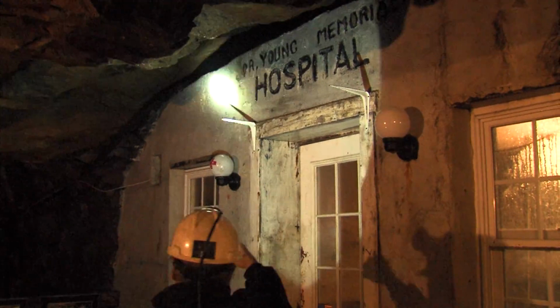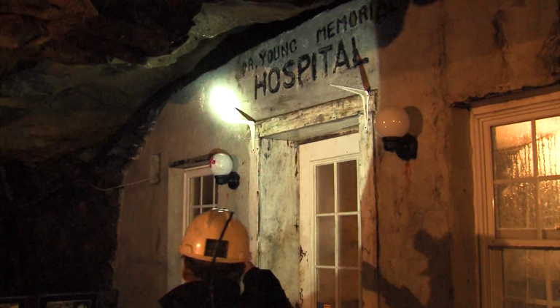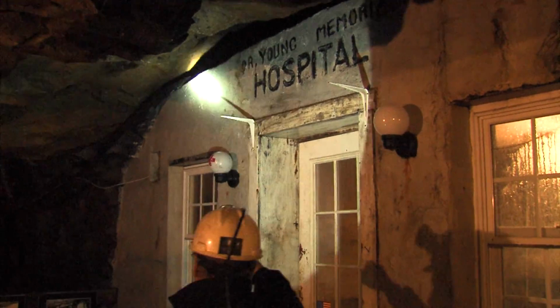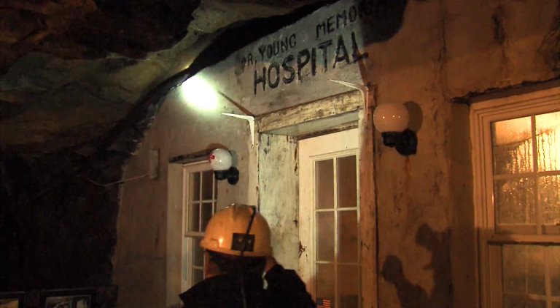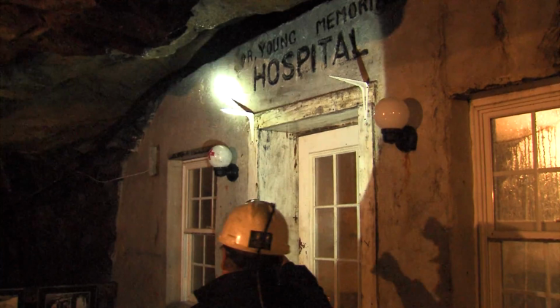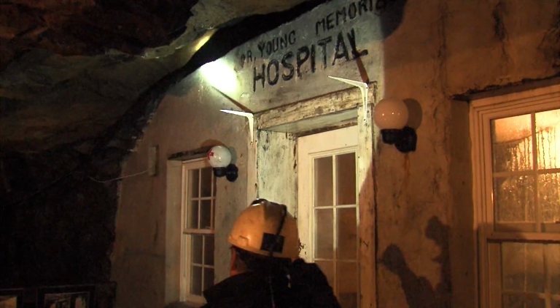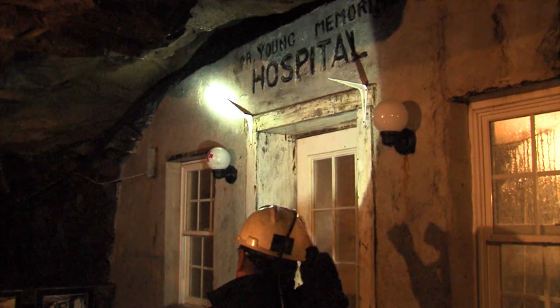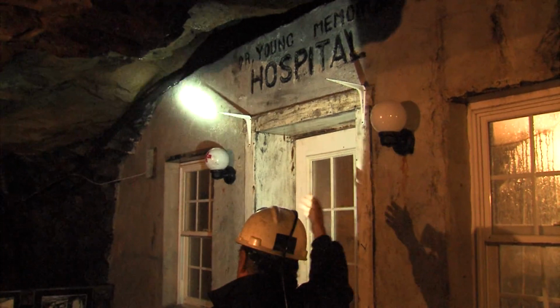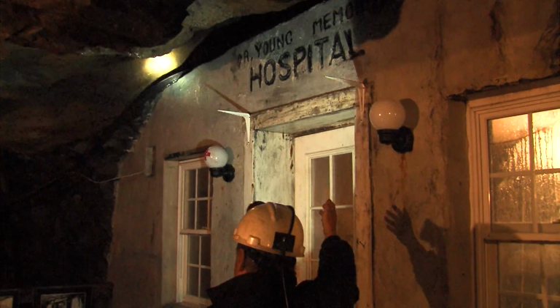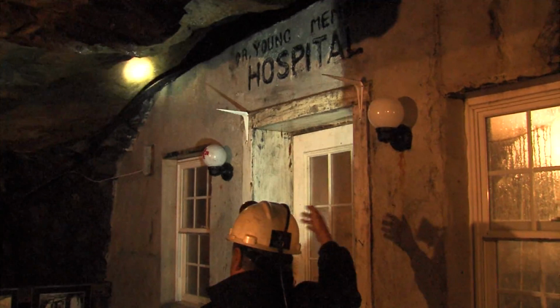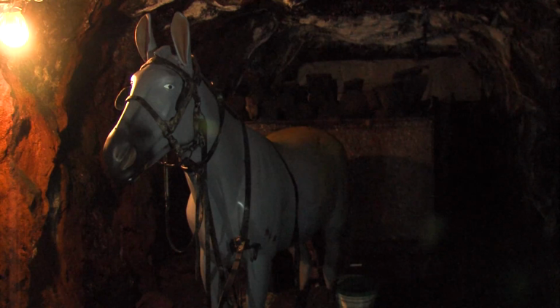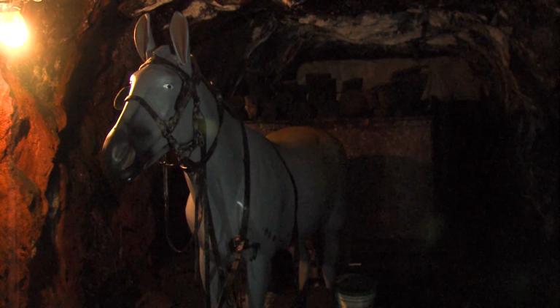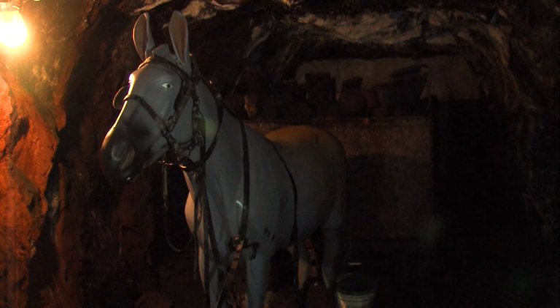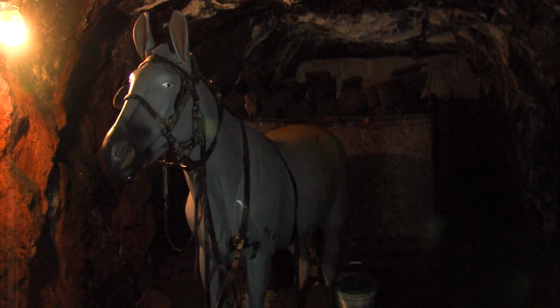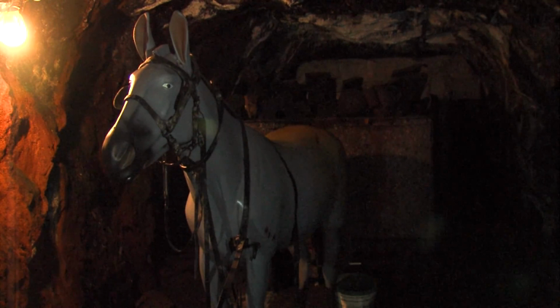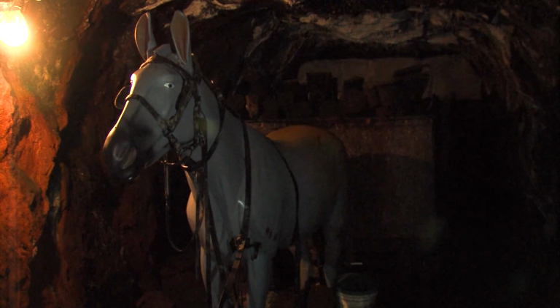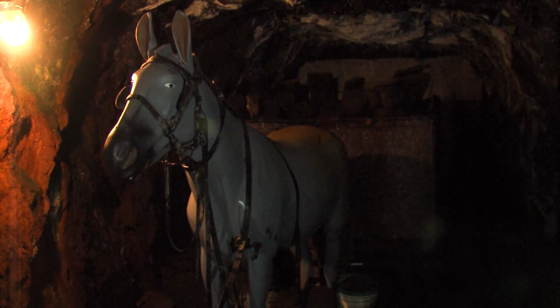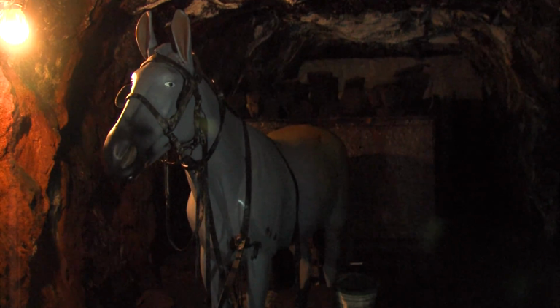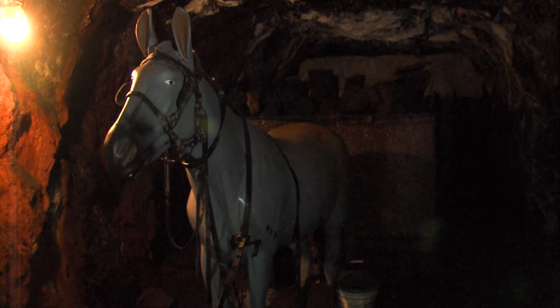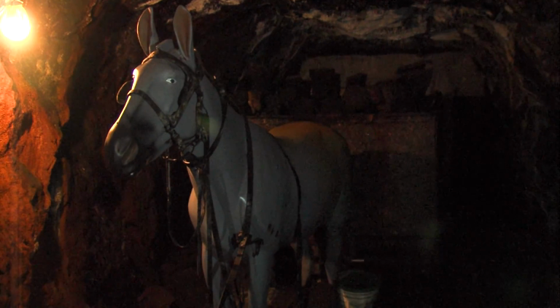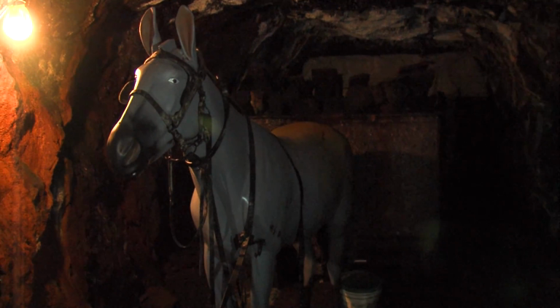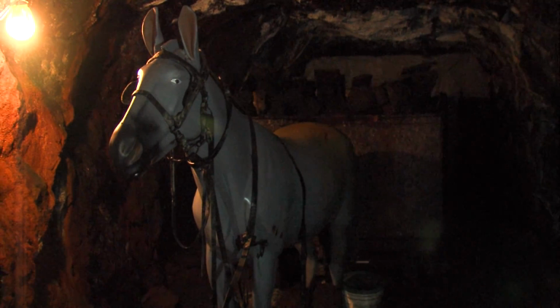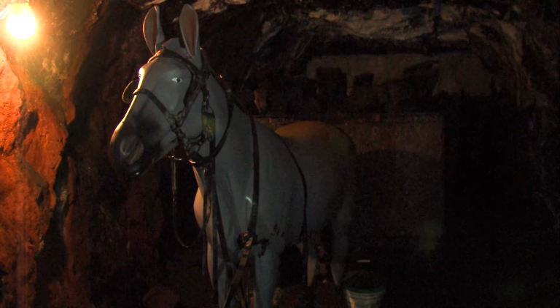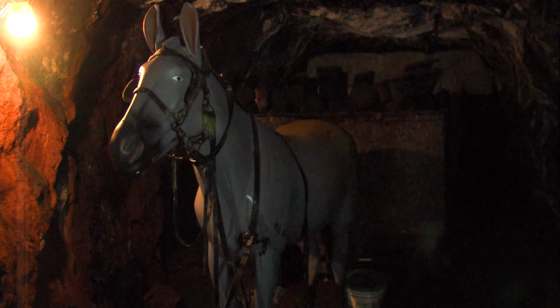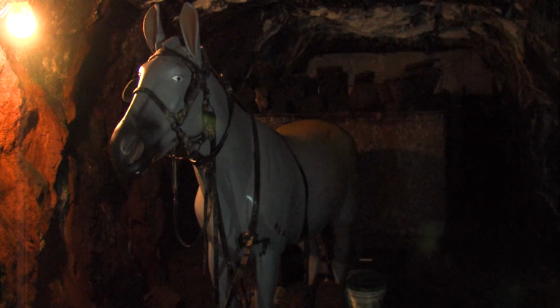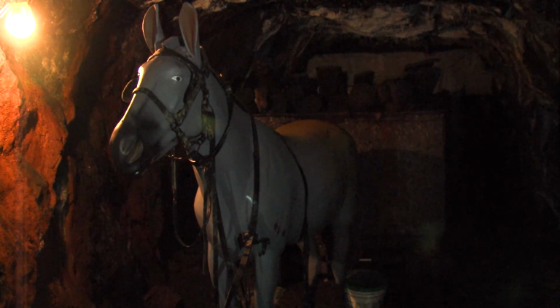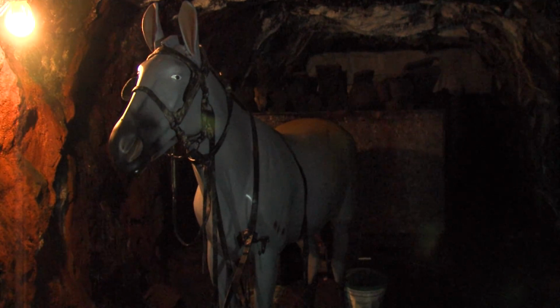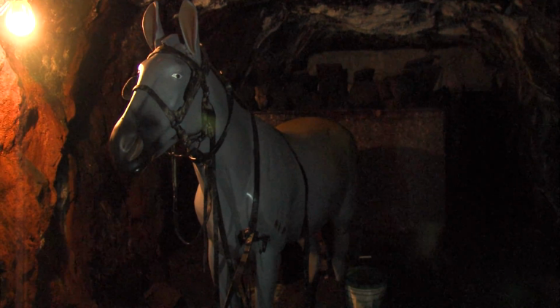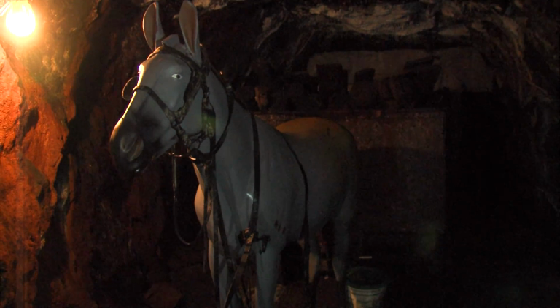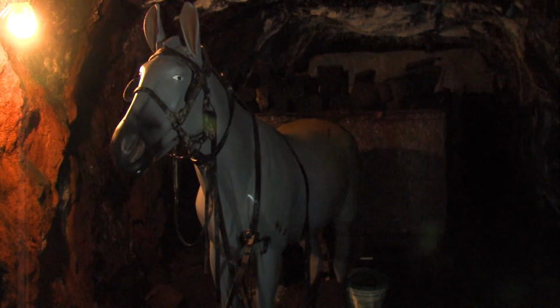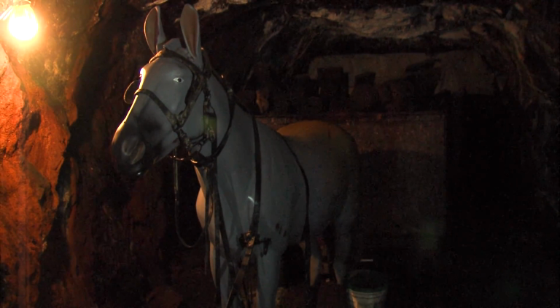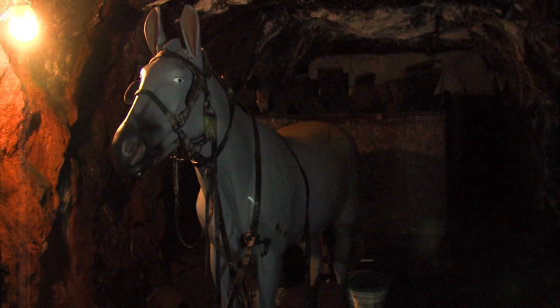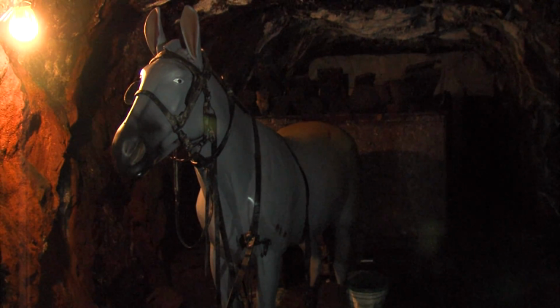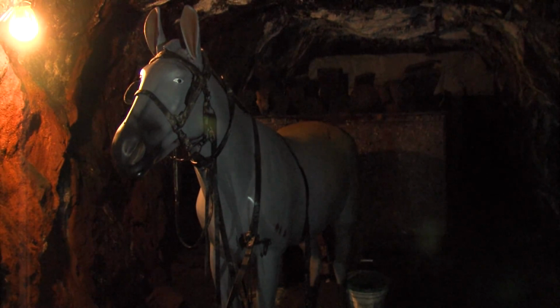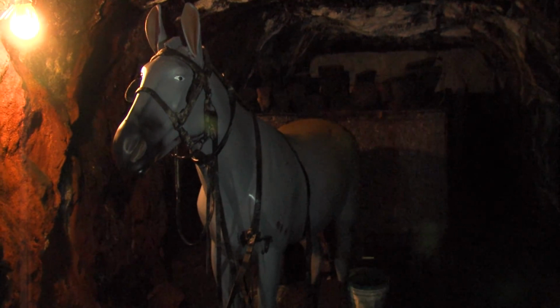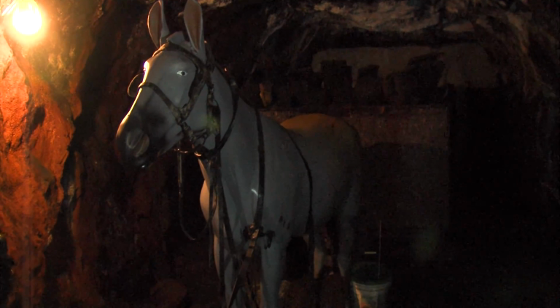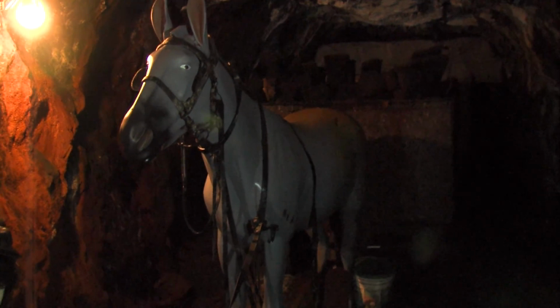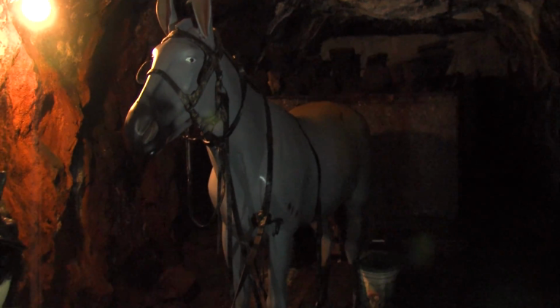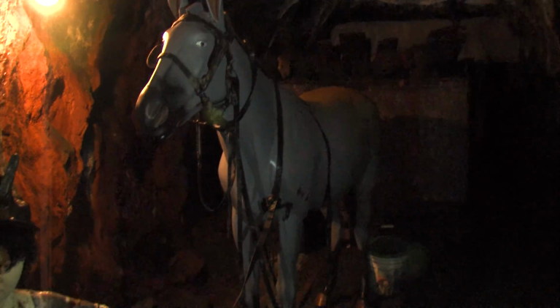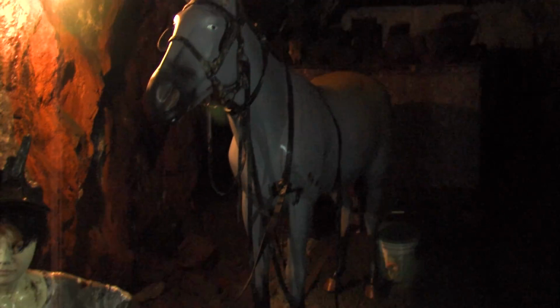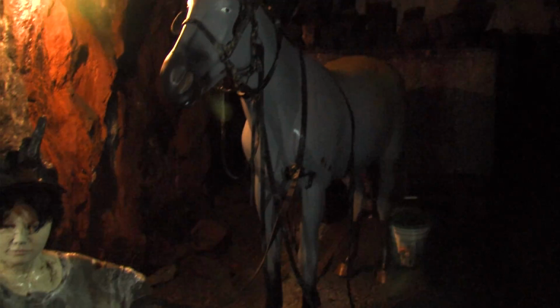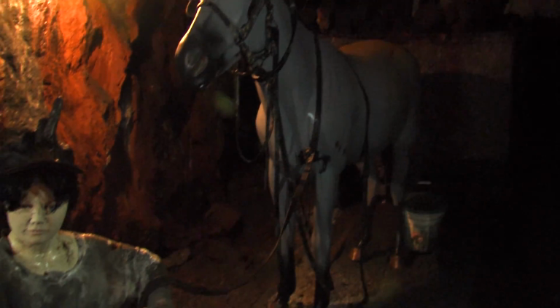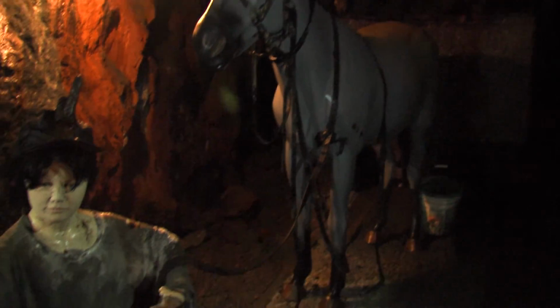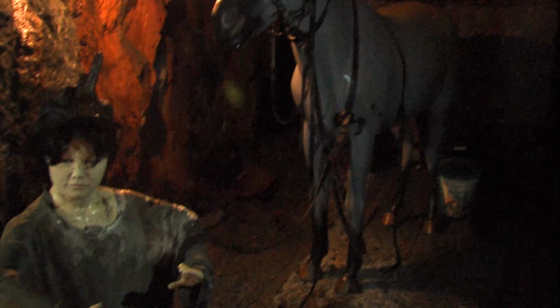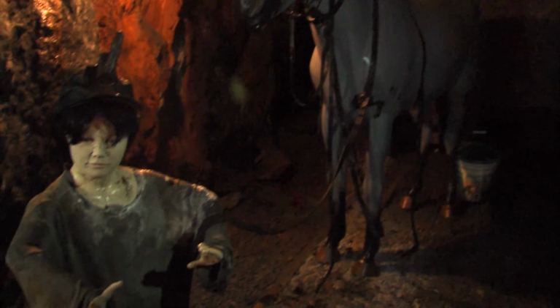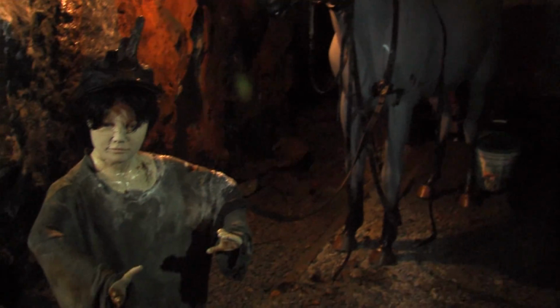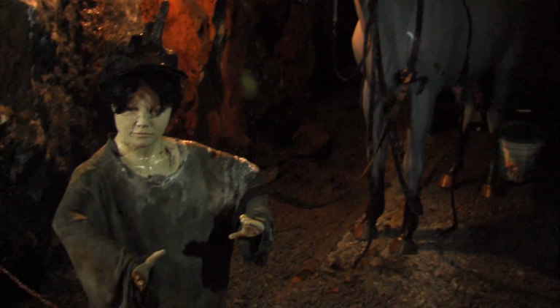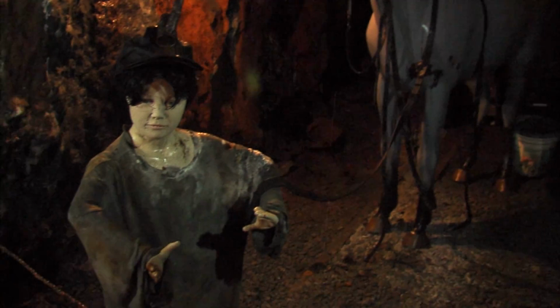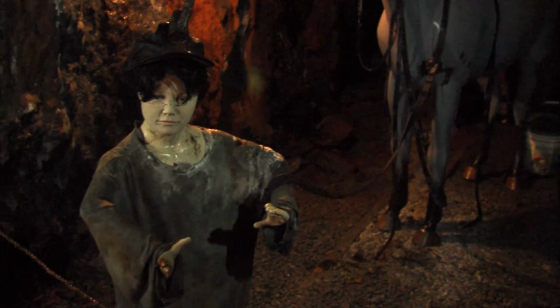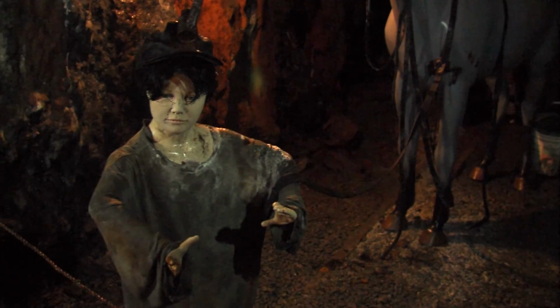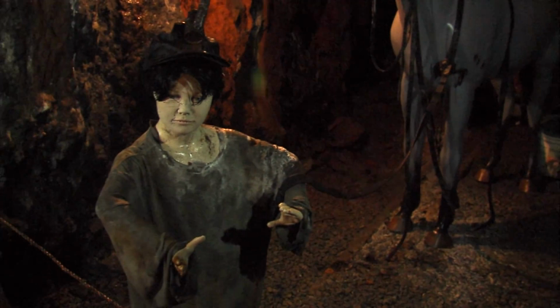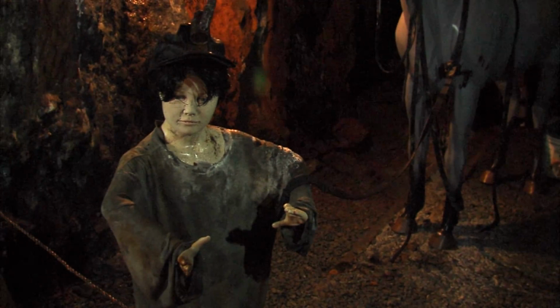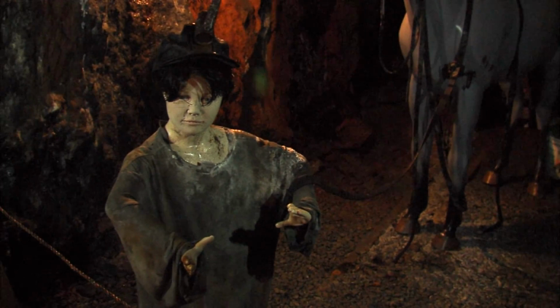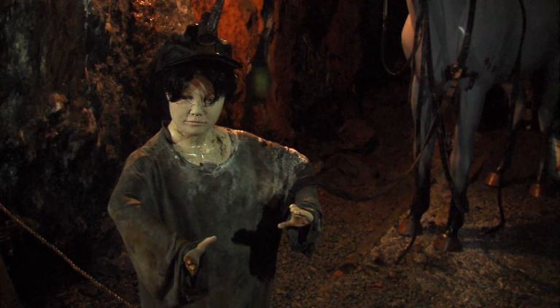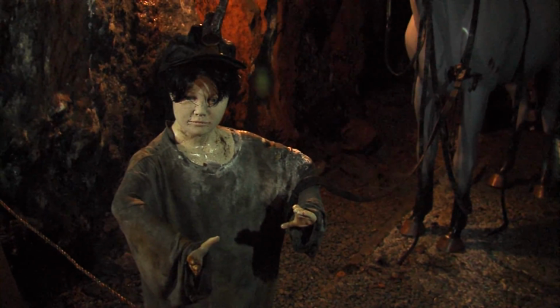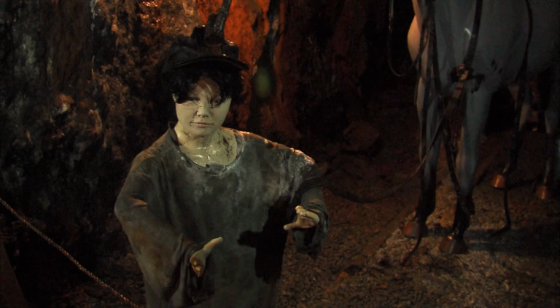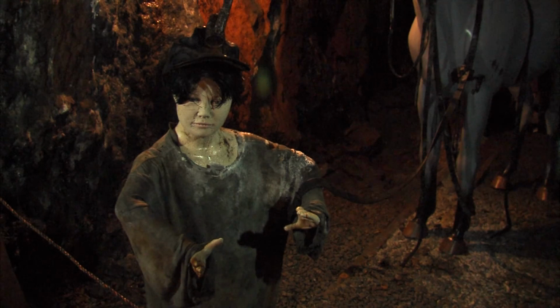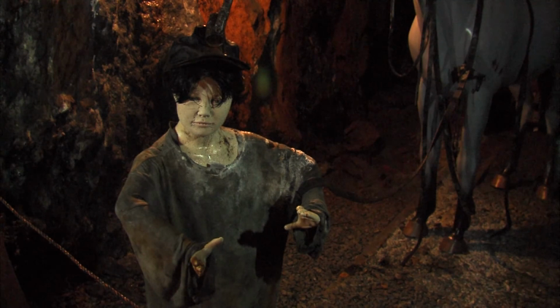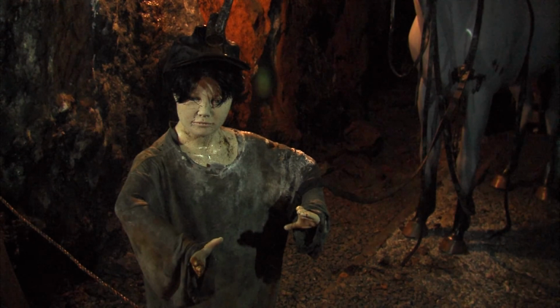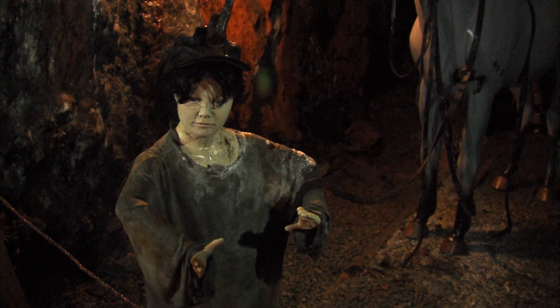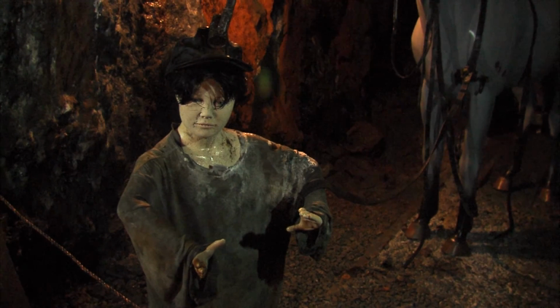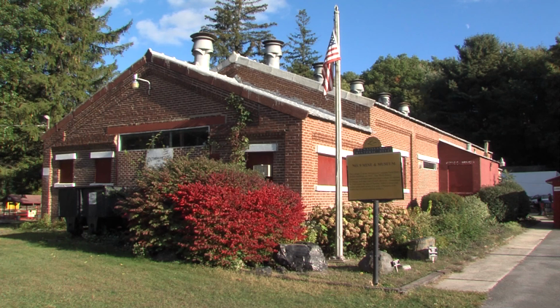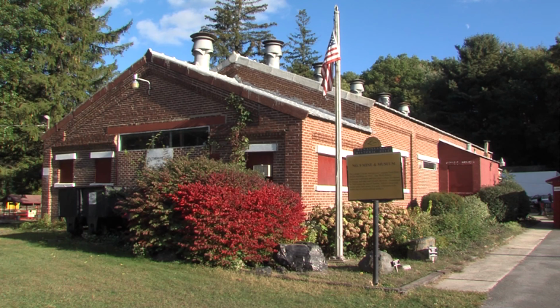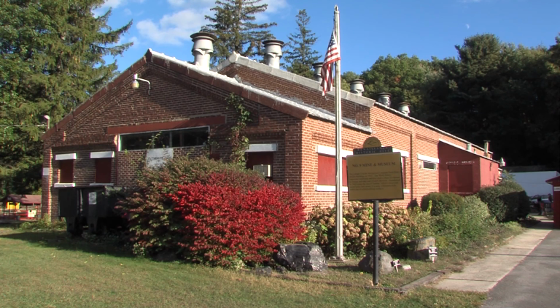As you come to a mule passageway, you learn about the key roles played by mules and children in the early days of mining.